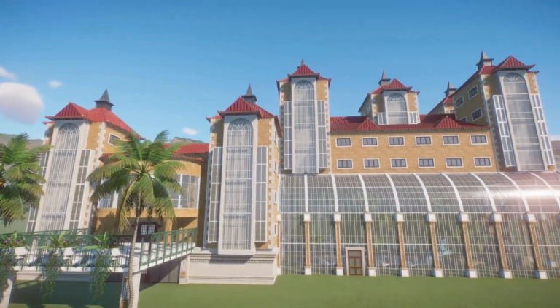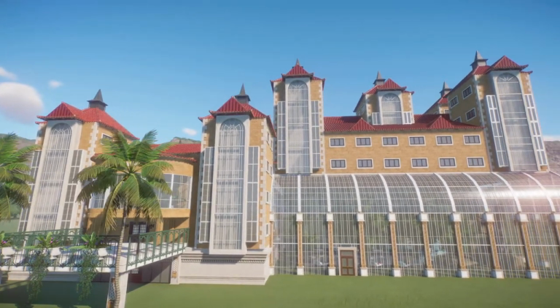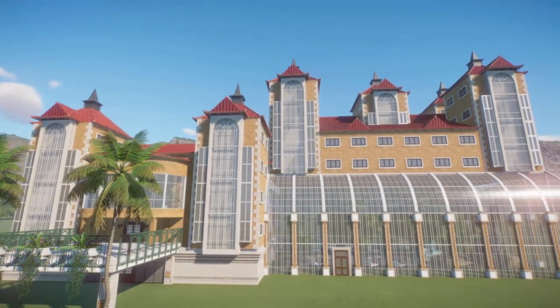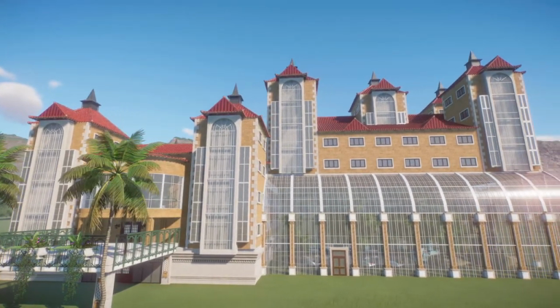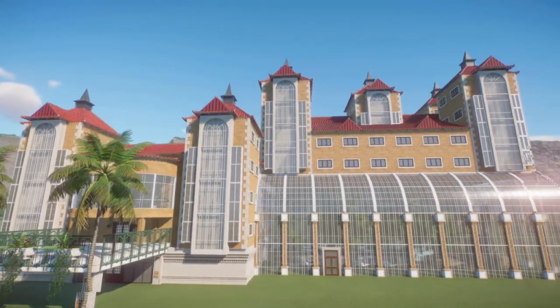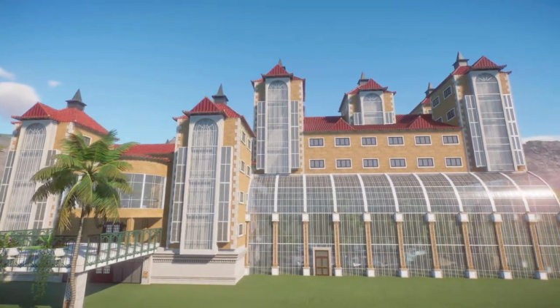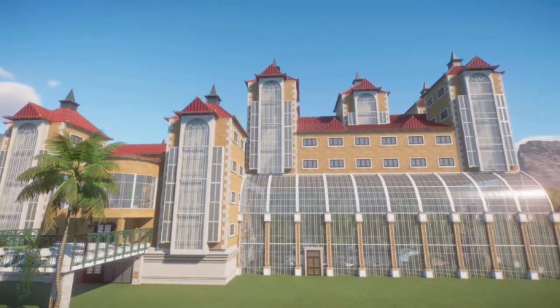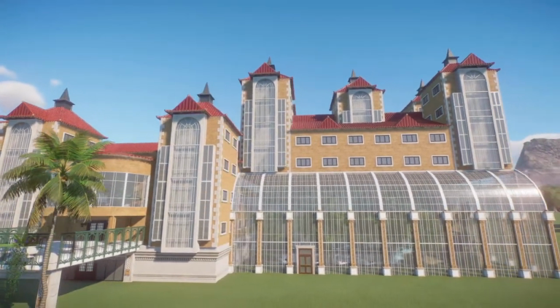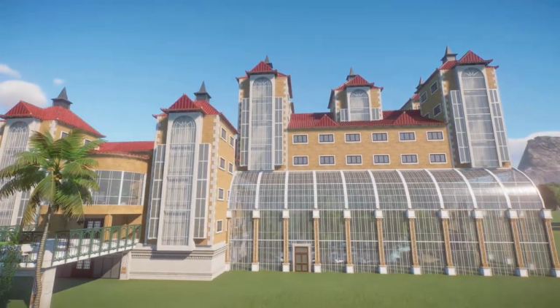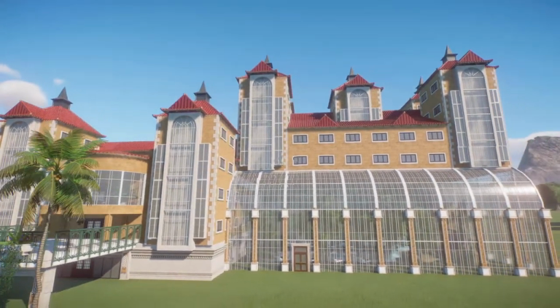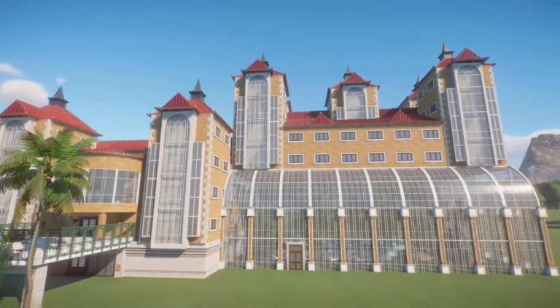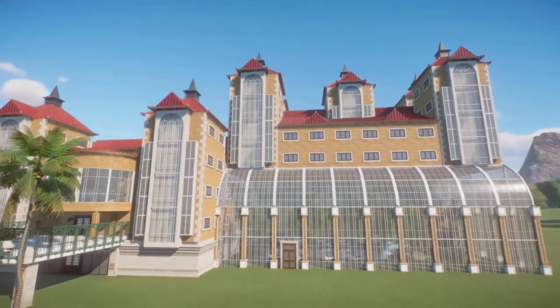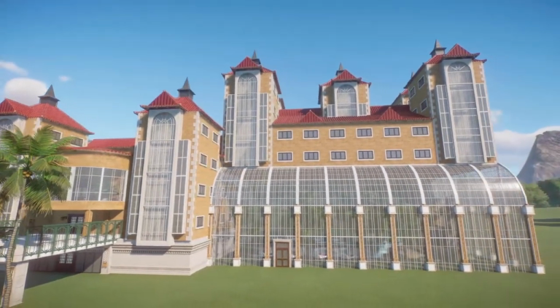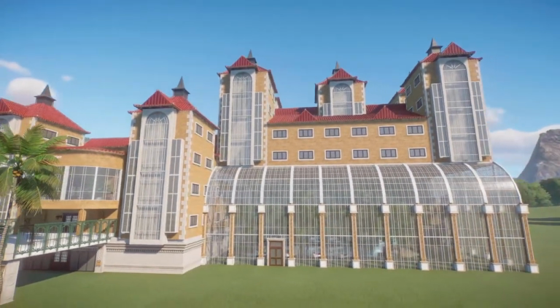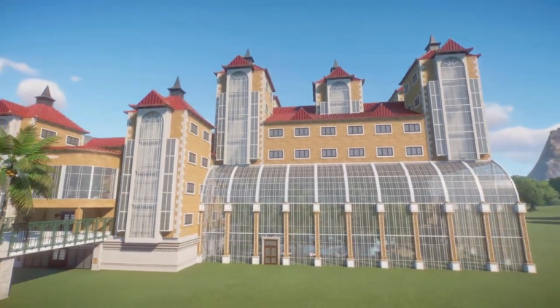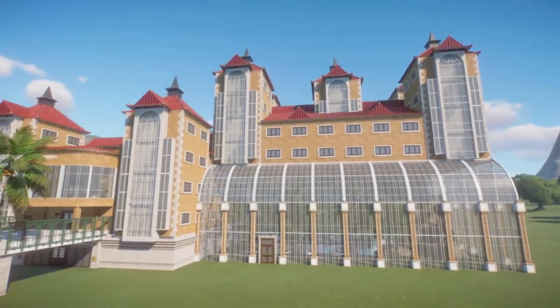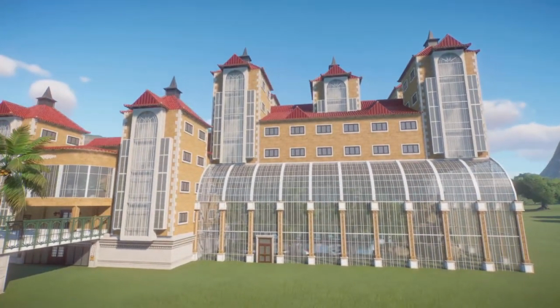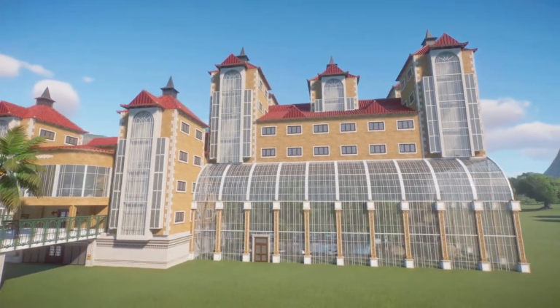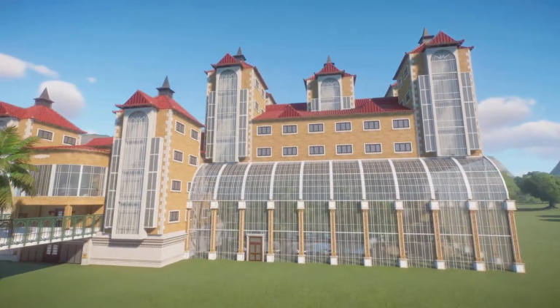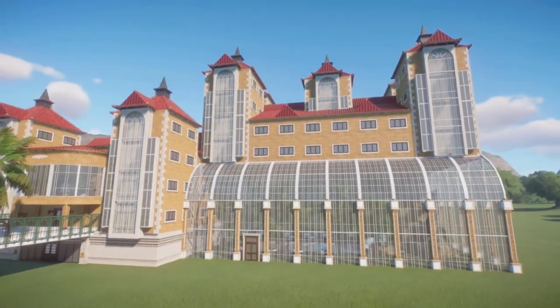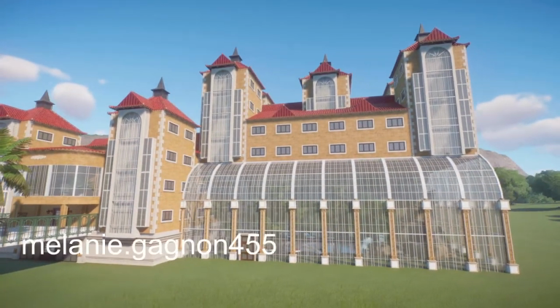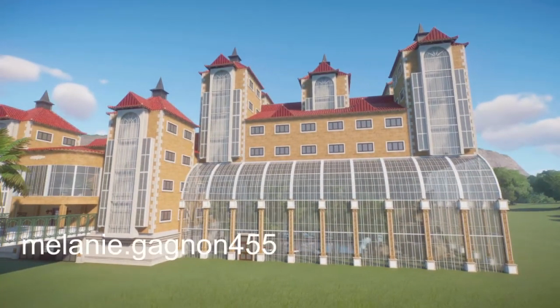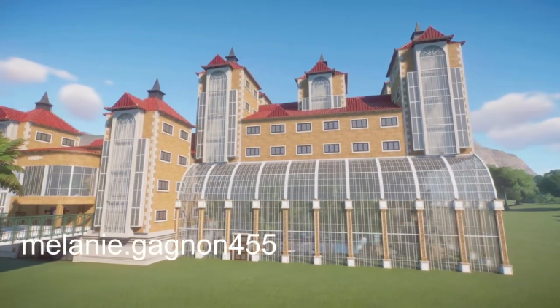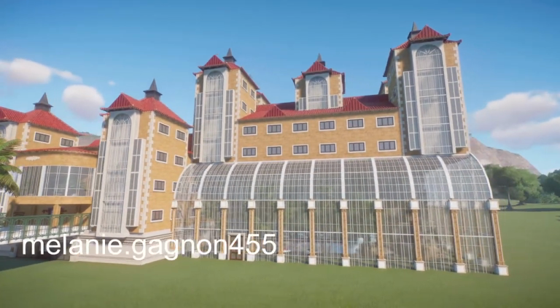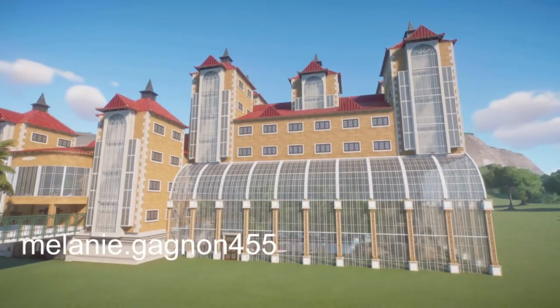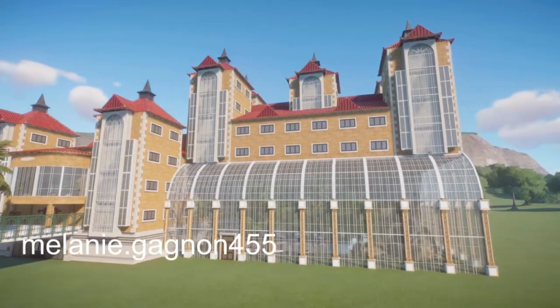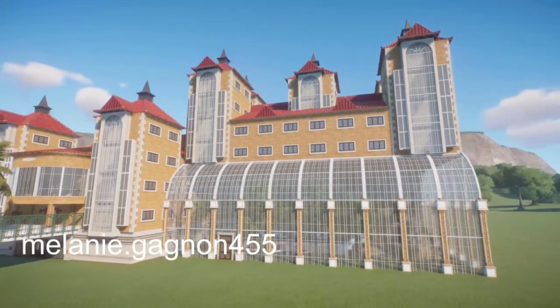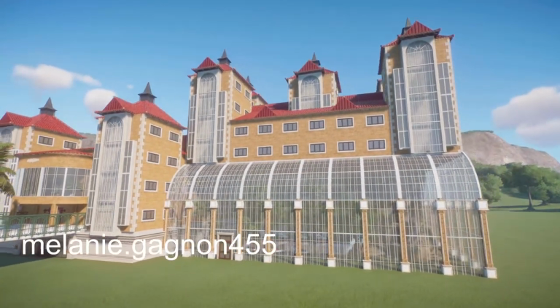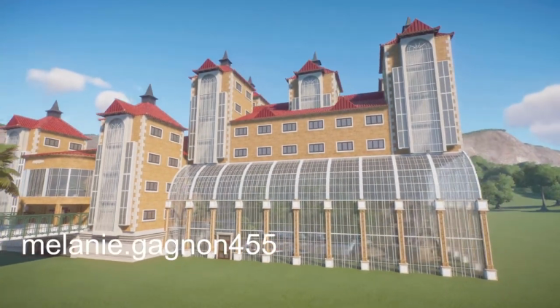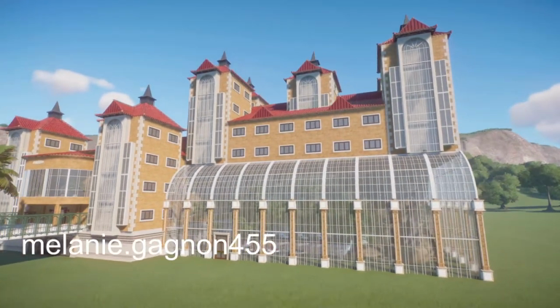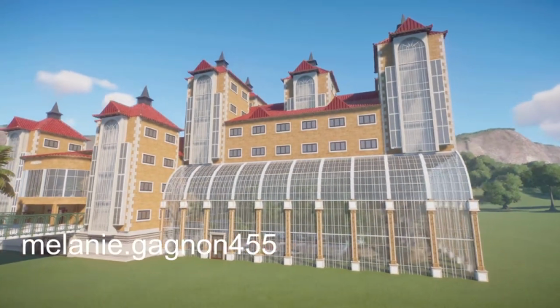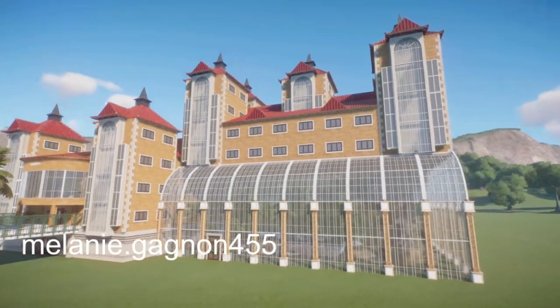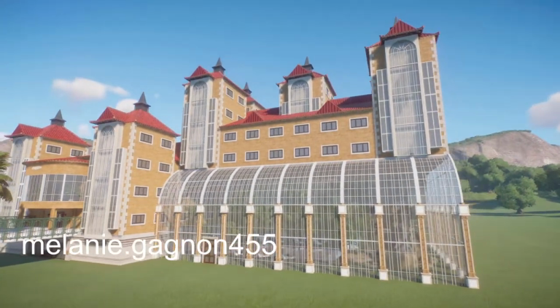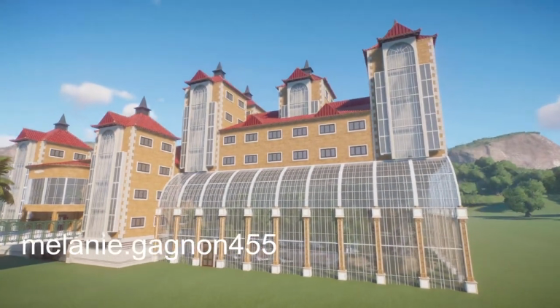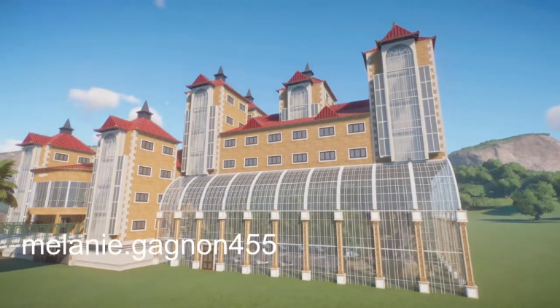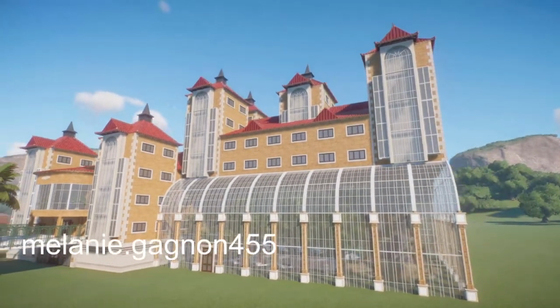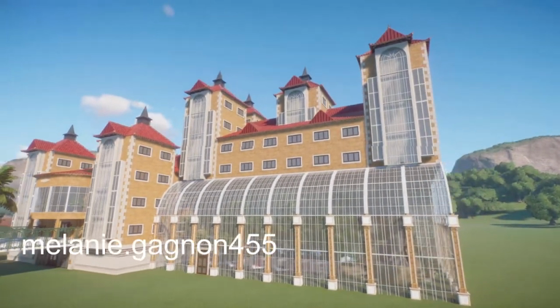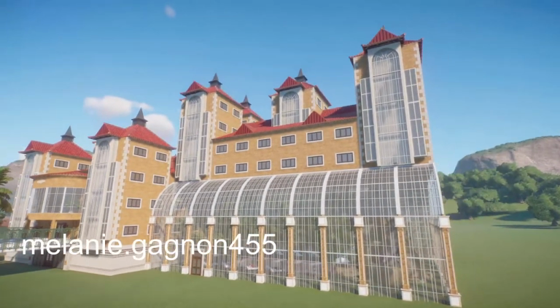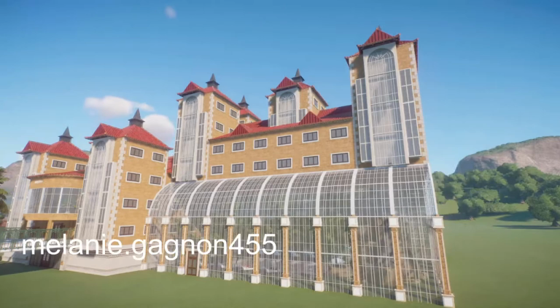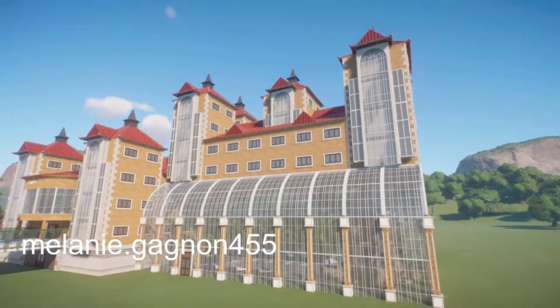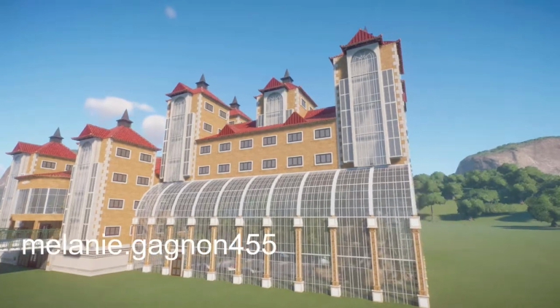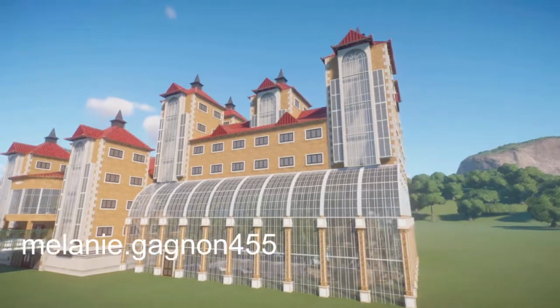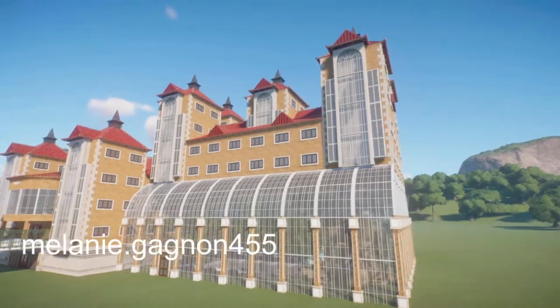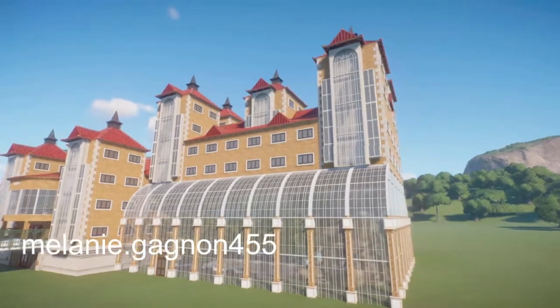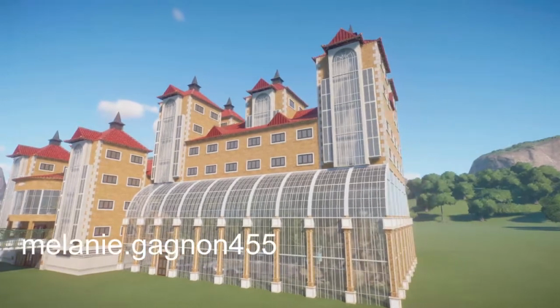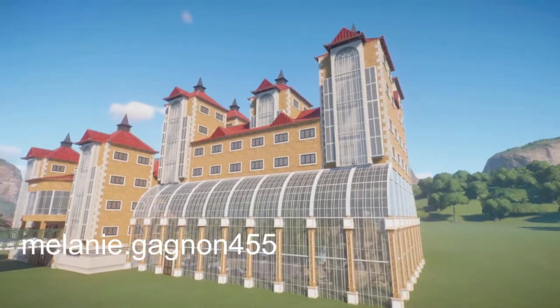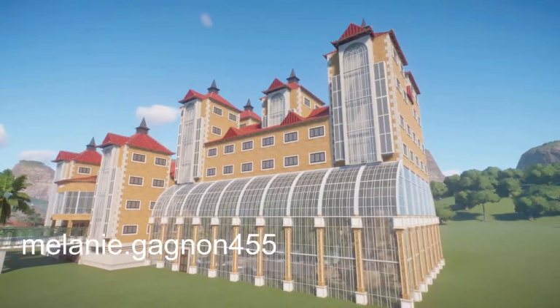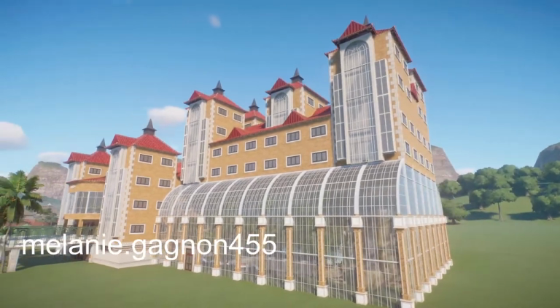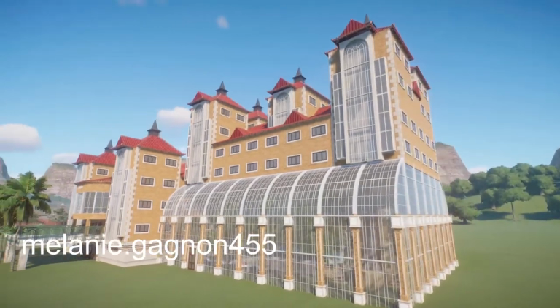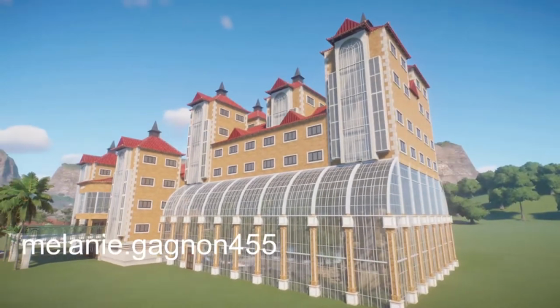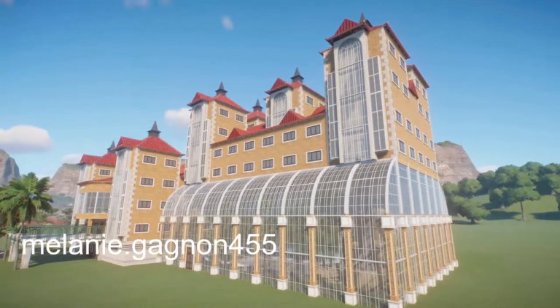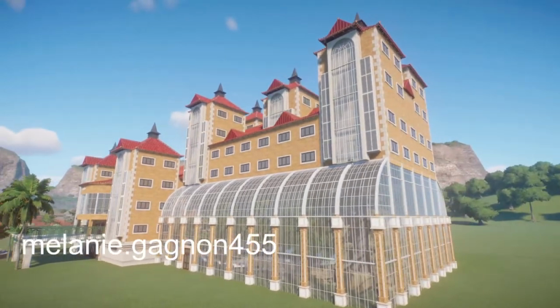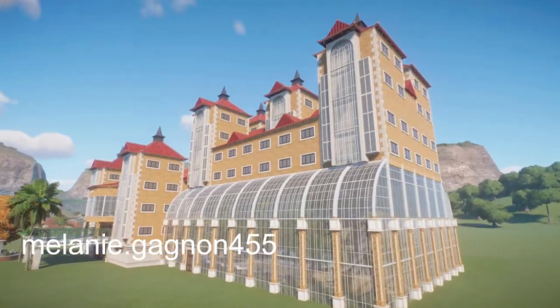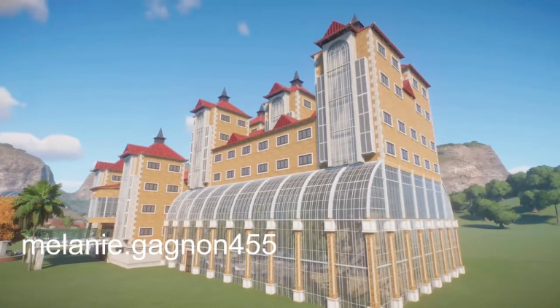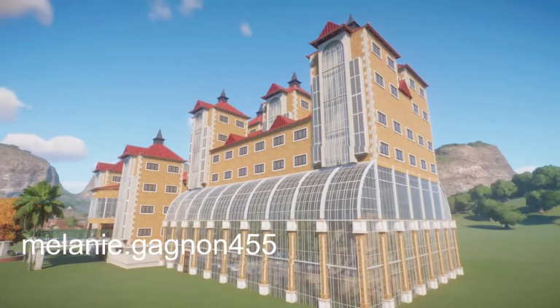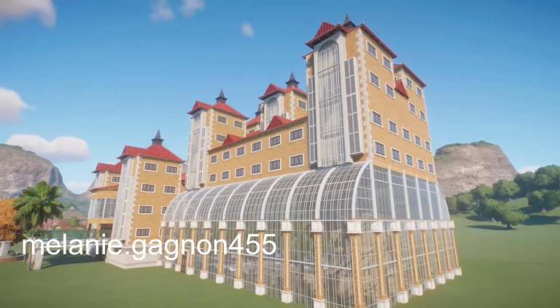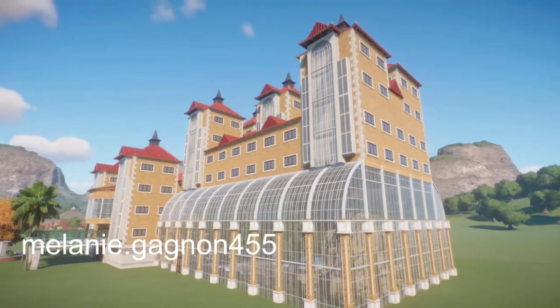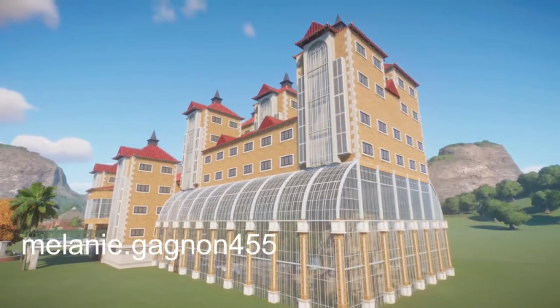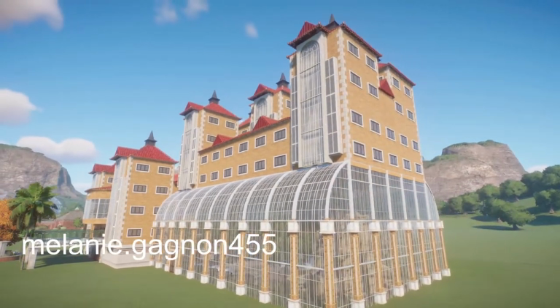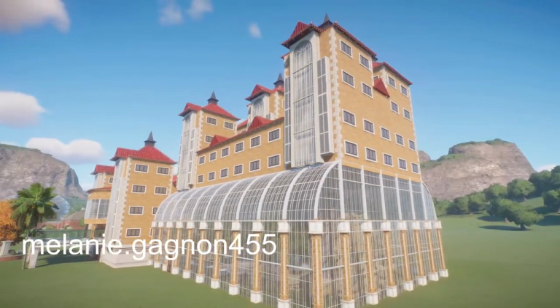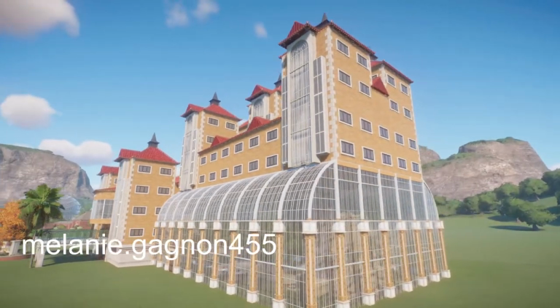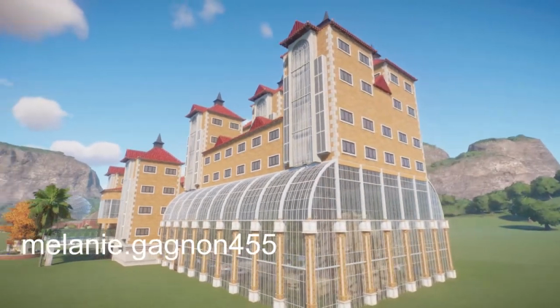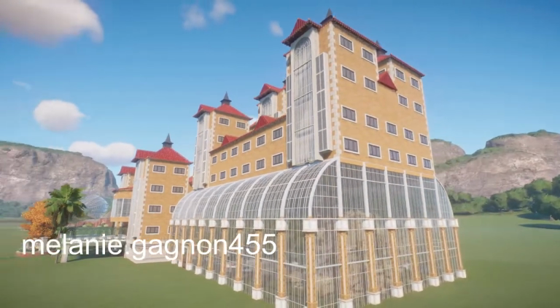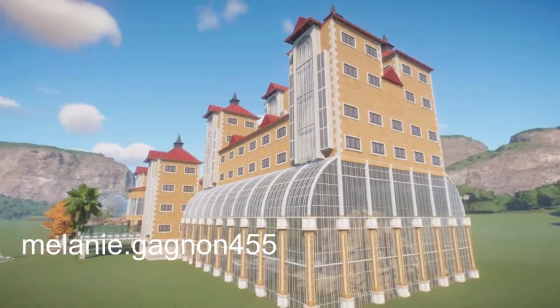Our next piece was made by Melanie. It's called Plaza Hotel. Bring this into your zoo for right around $97,000.